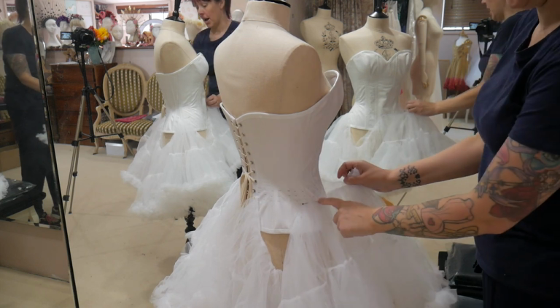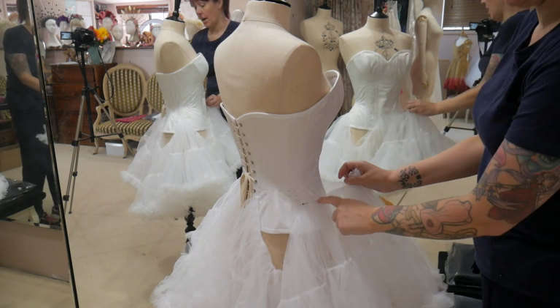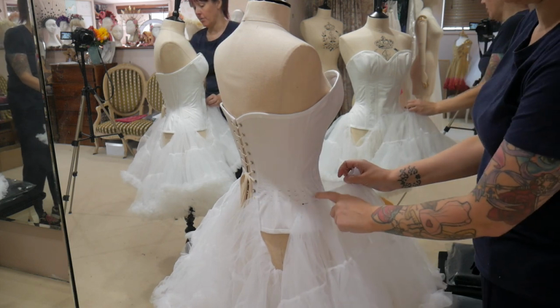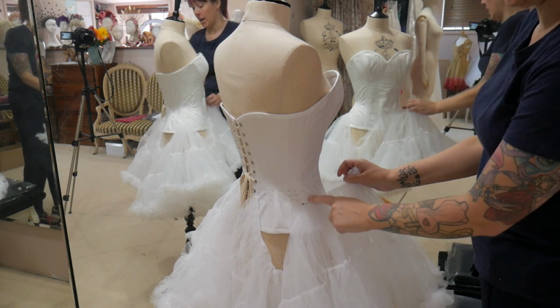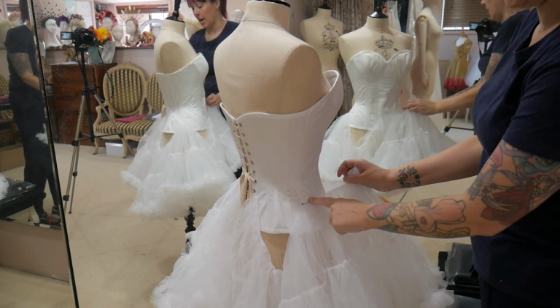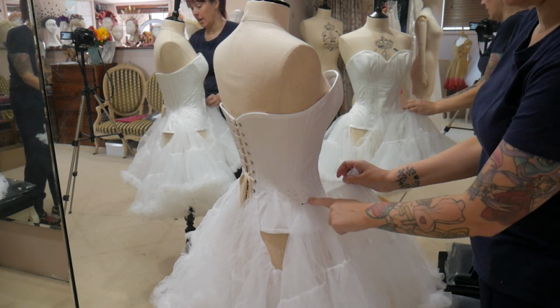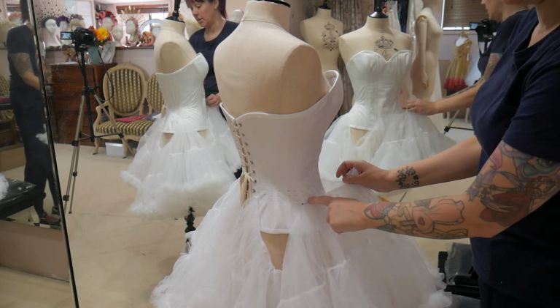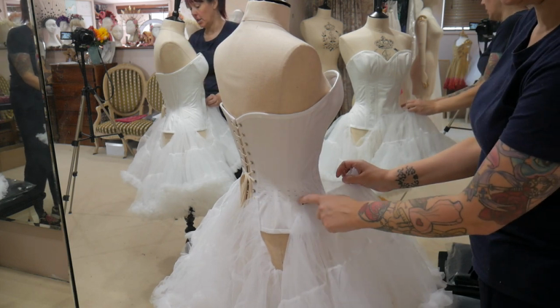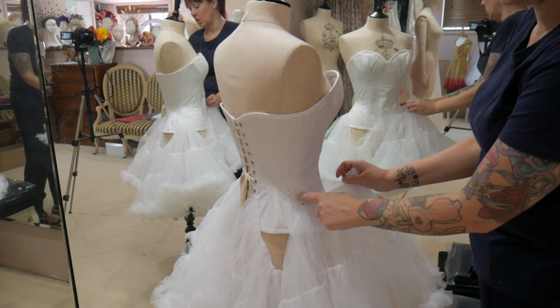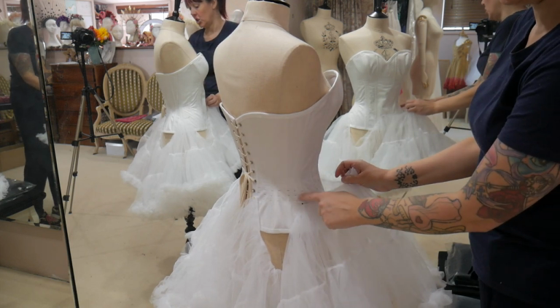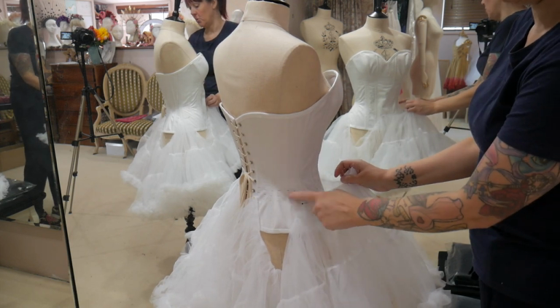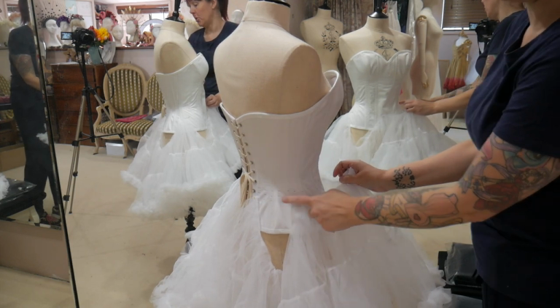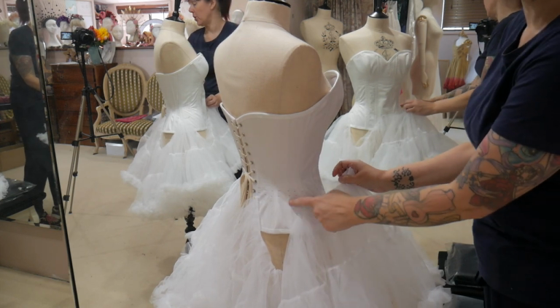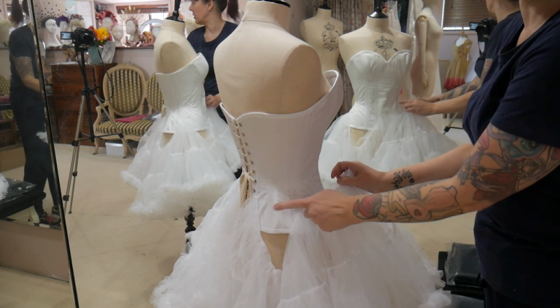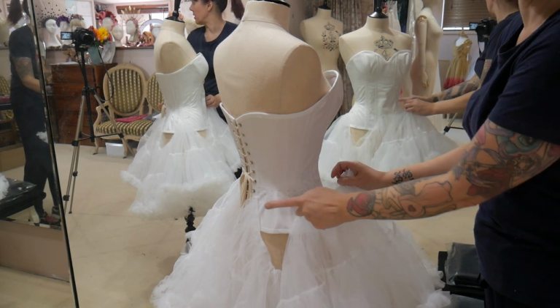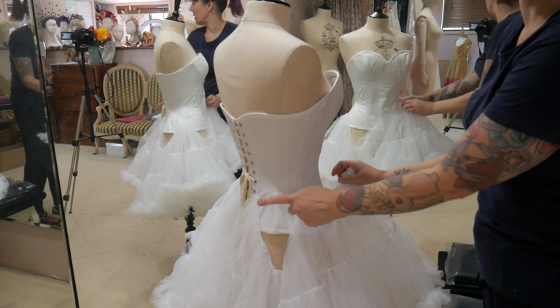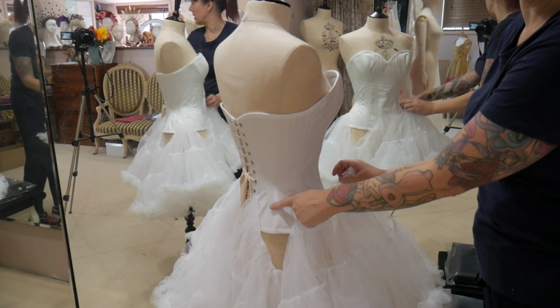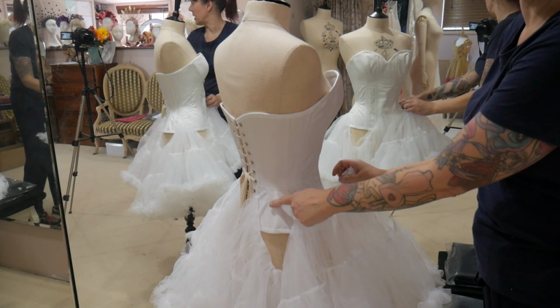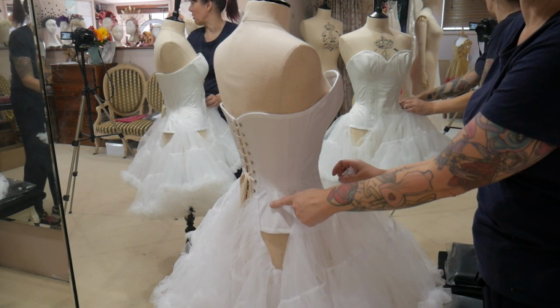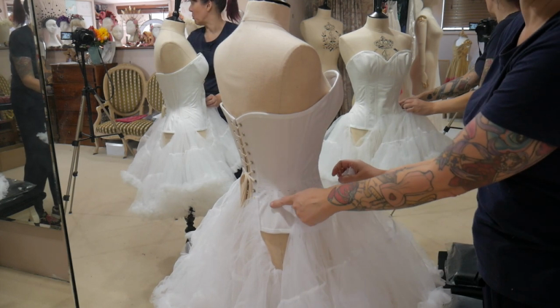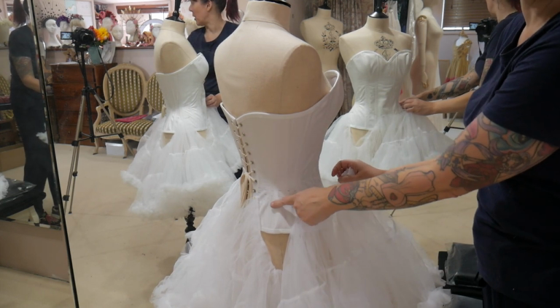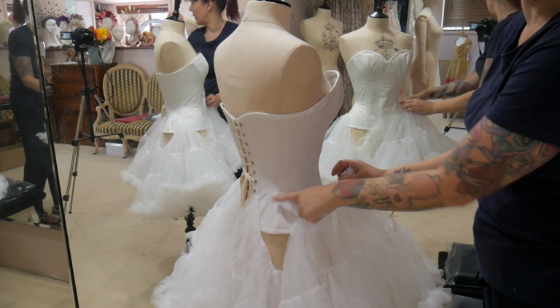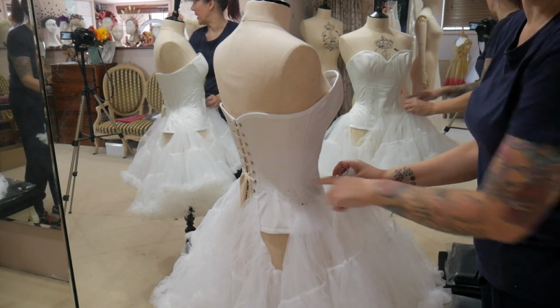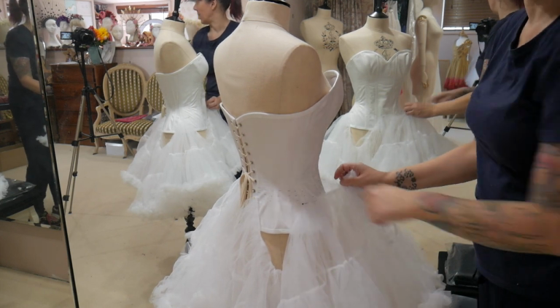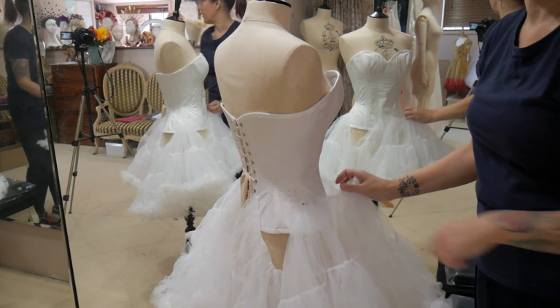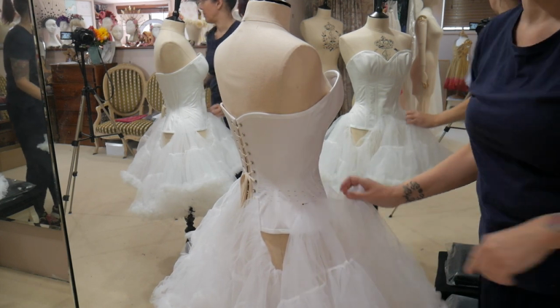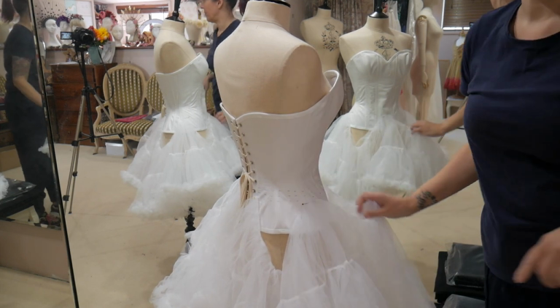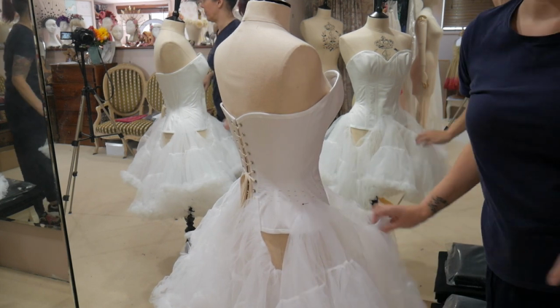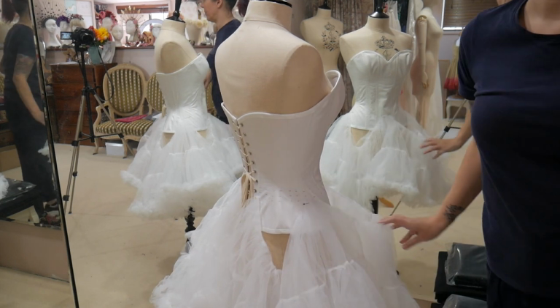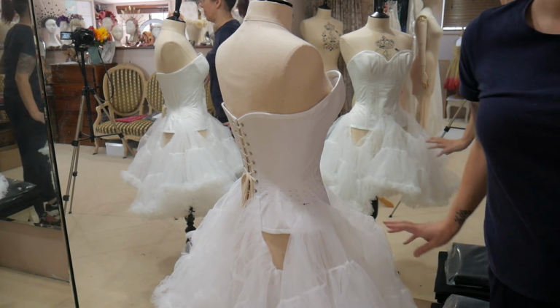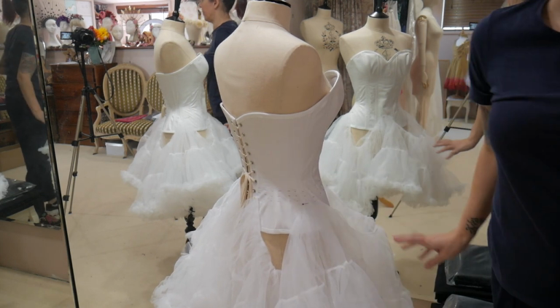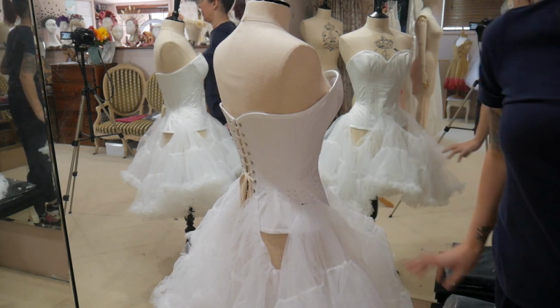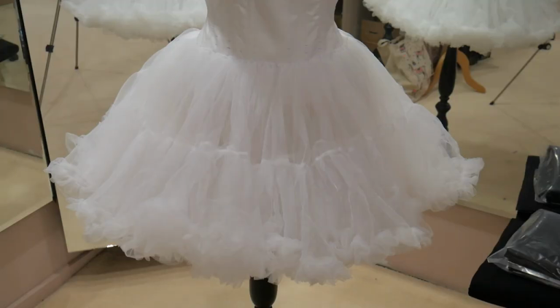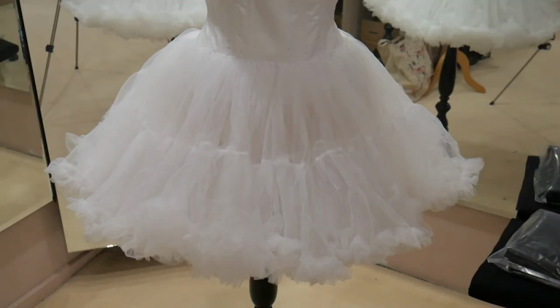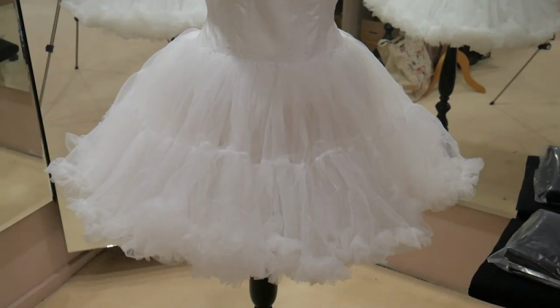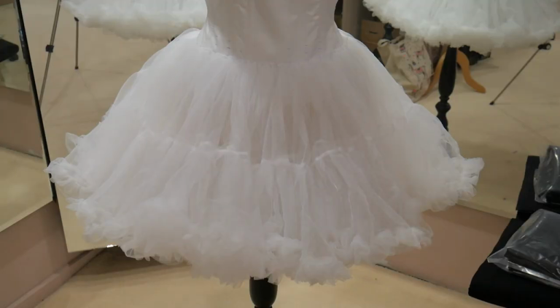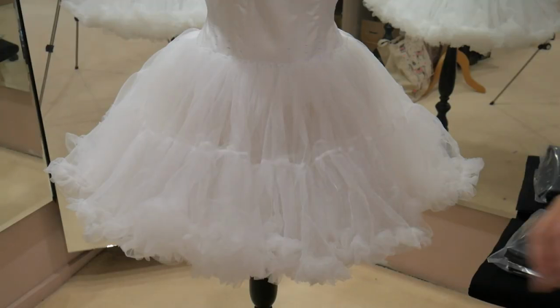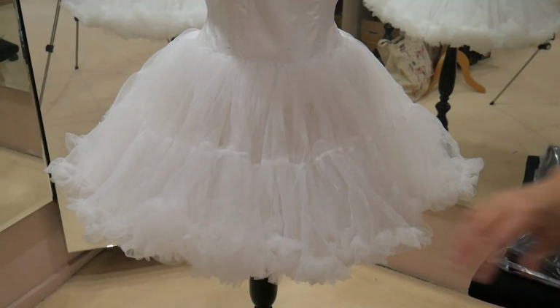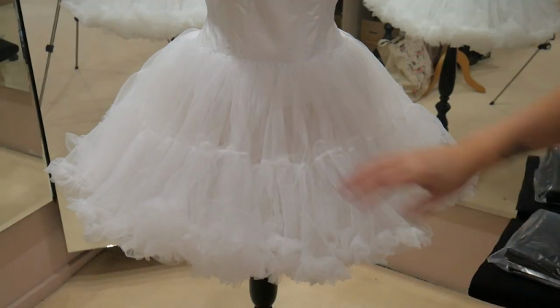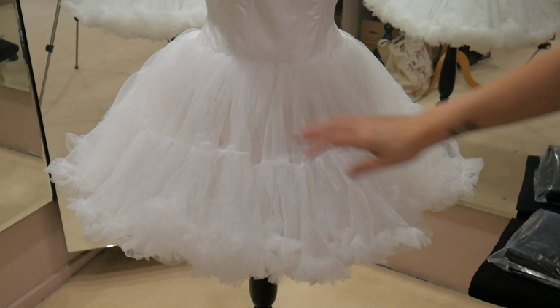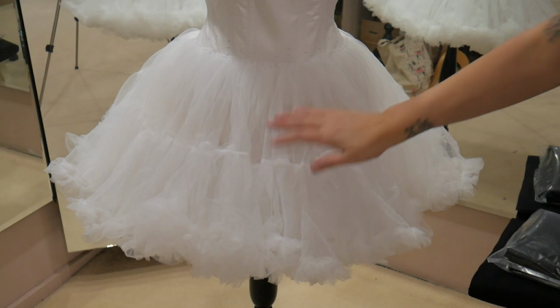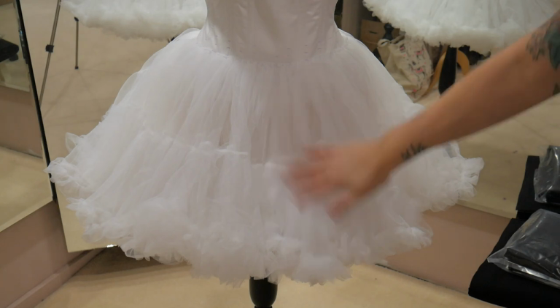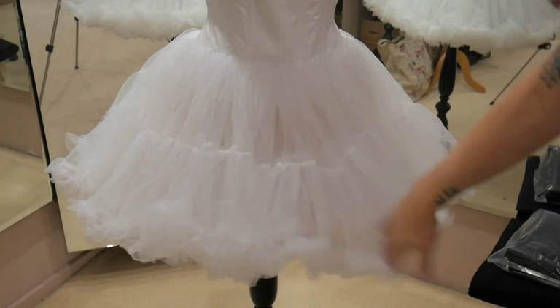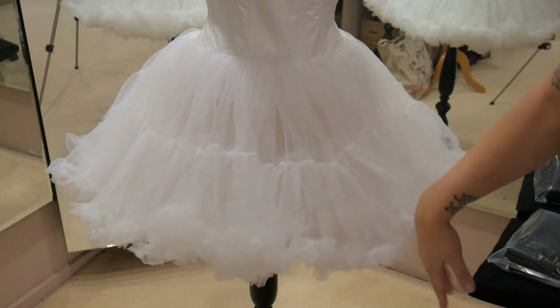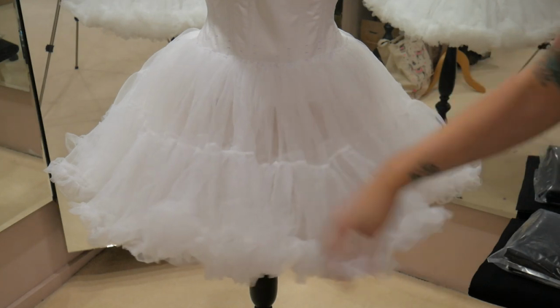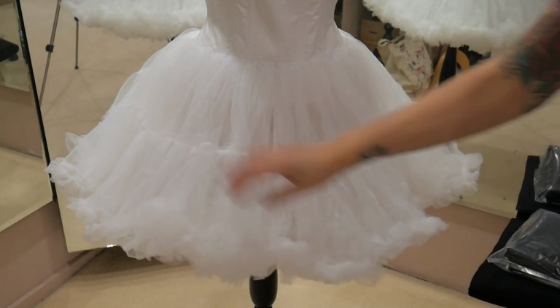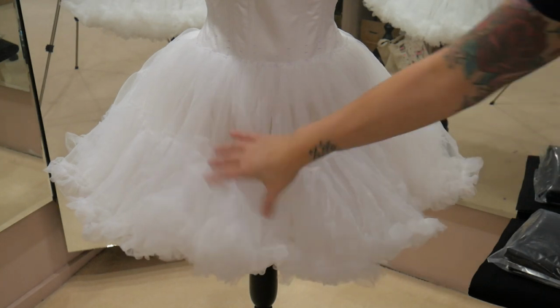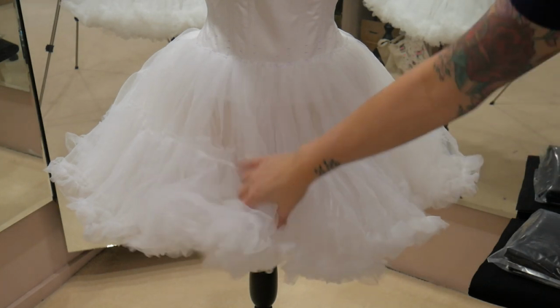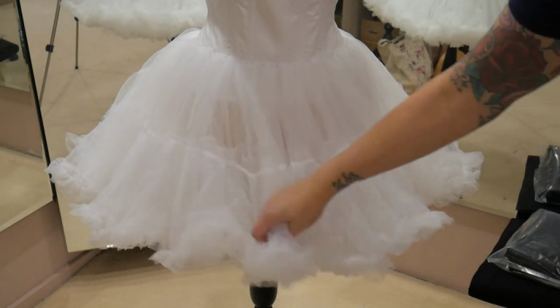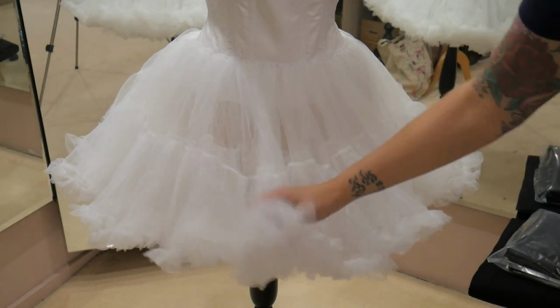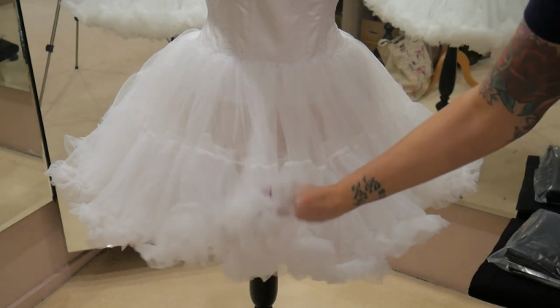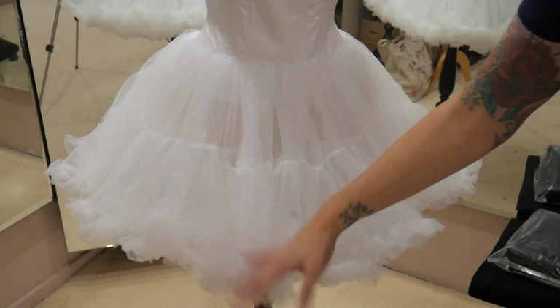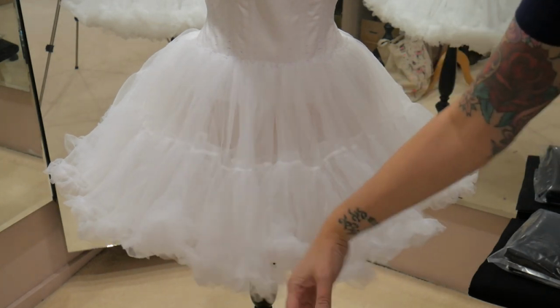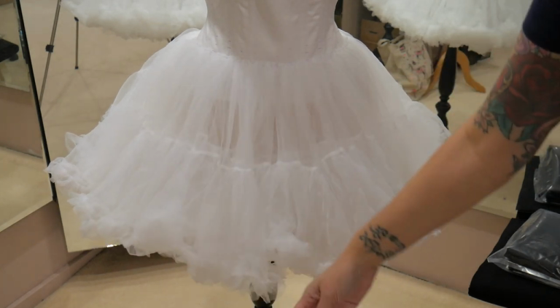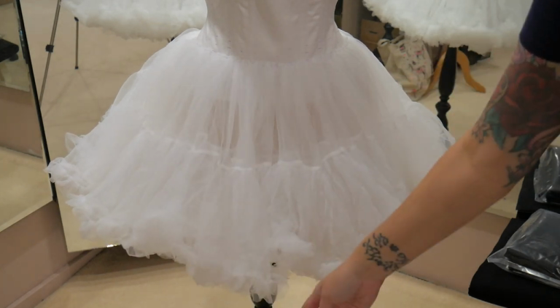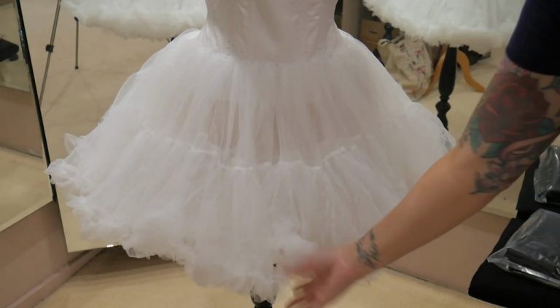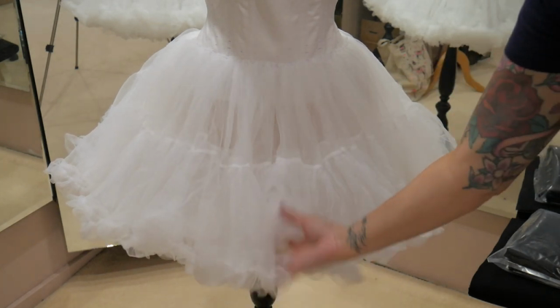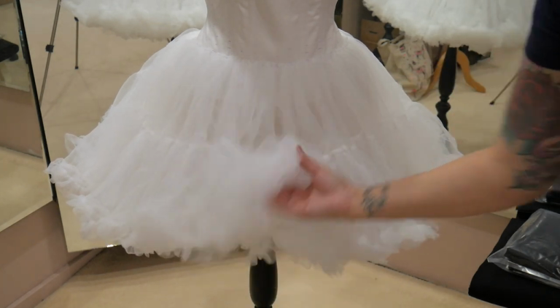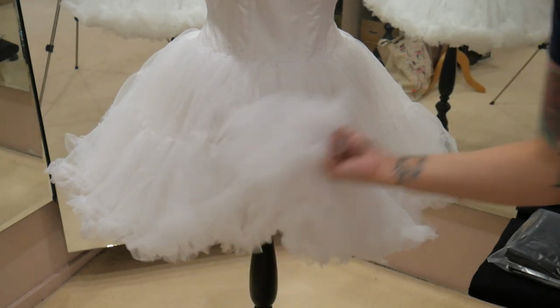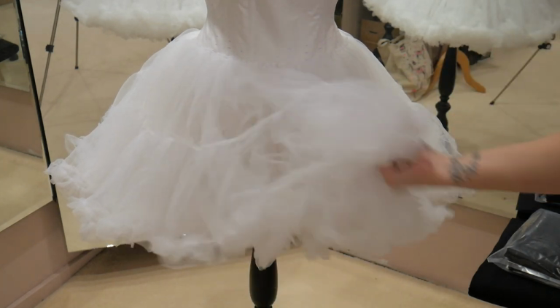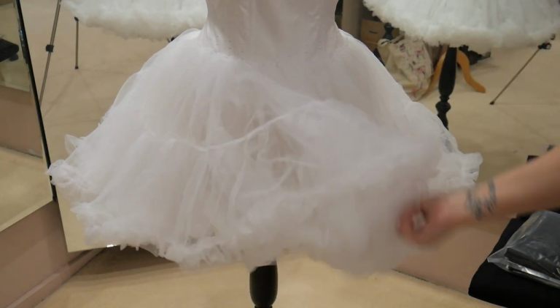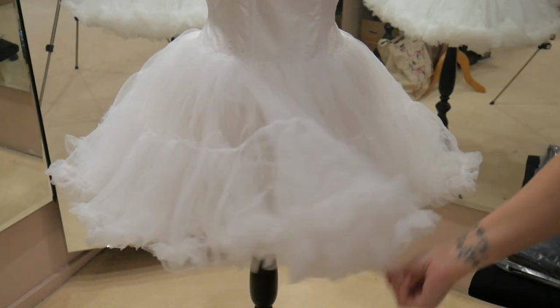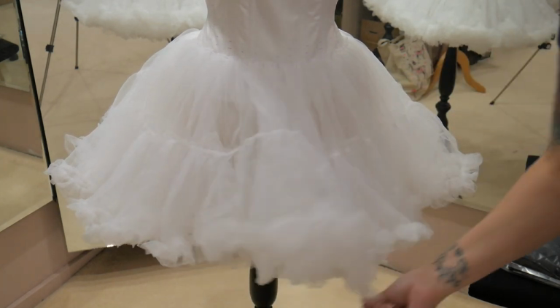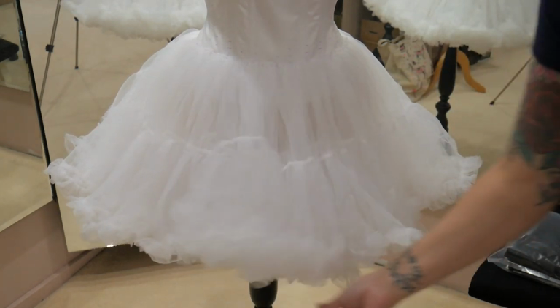Now I can gather all of this and hand stitch it on. I'm going to have to hand stitch it because of the steel boning. So now my petticoat layer is sewn on.